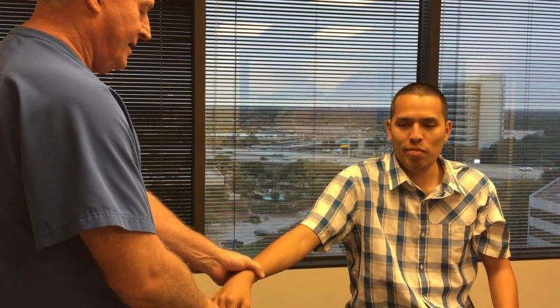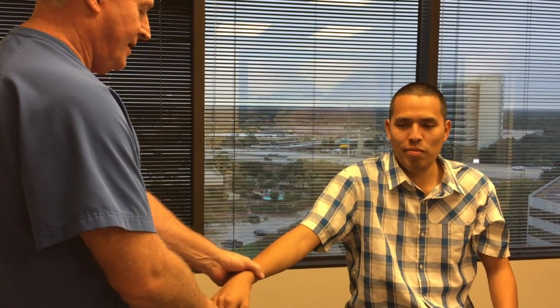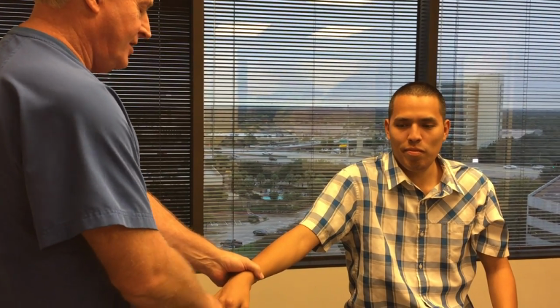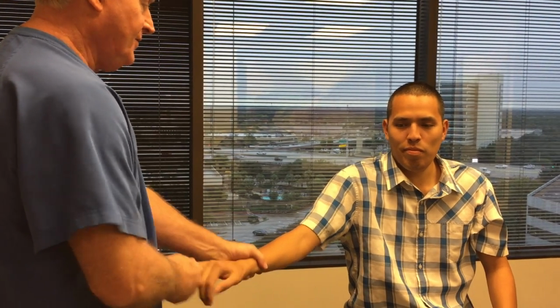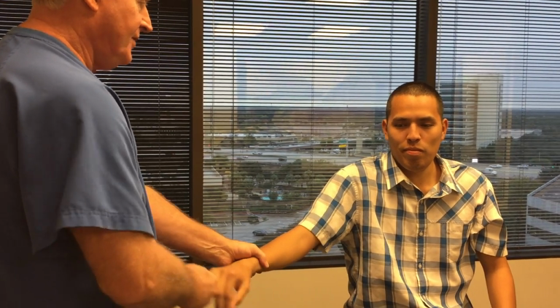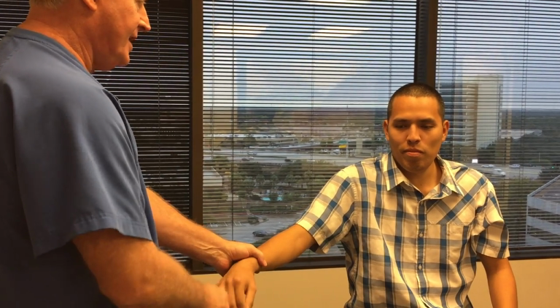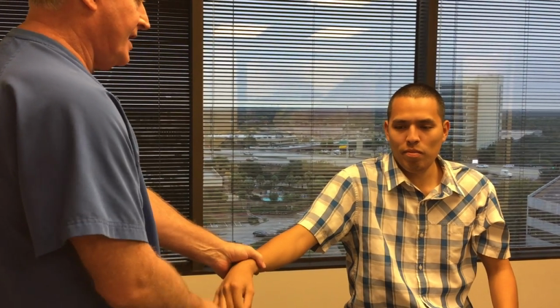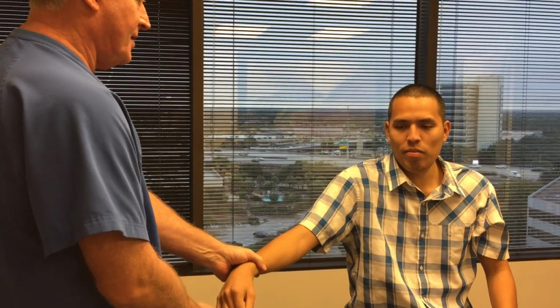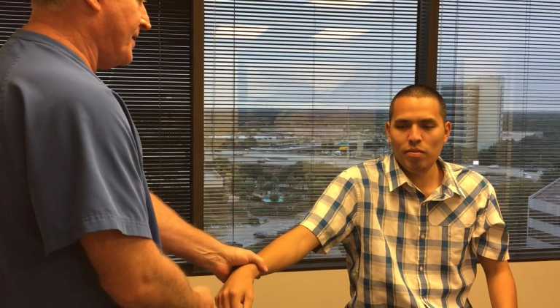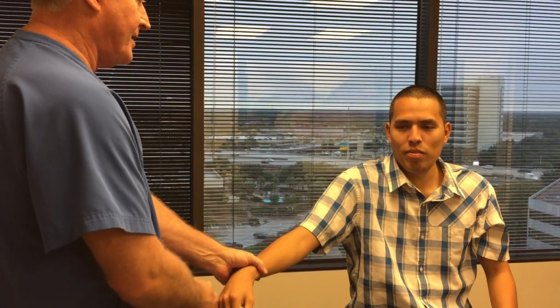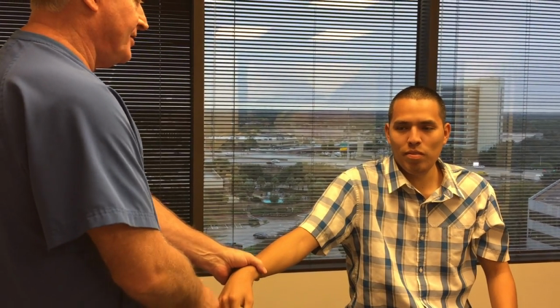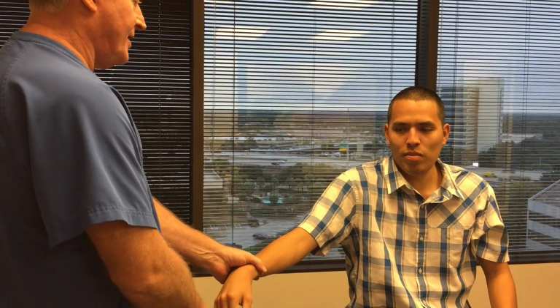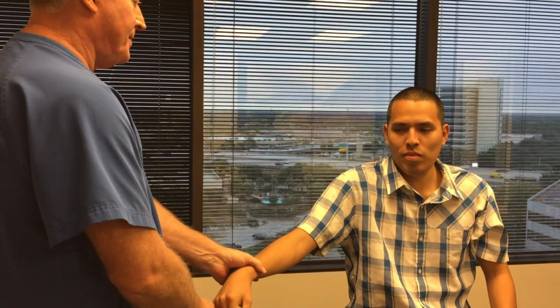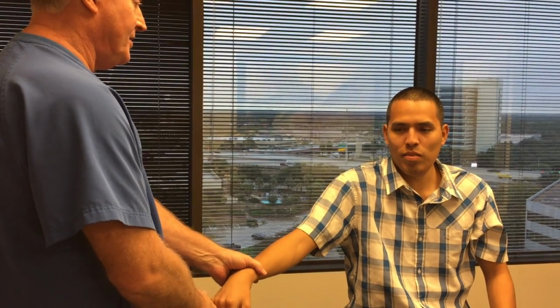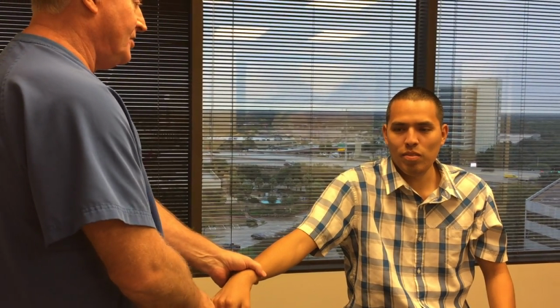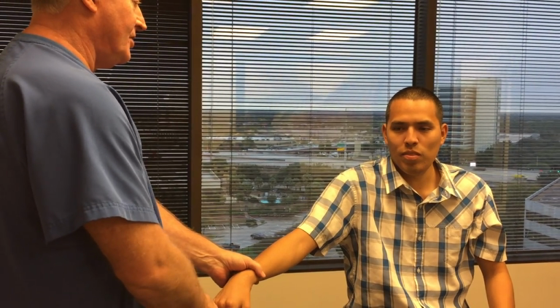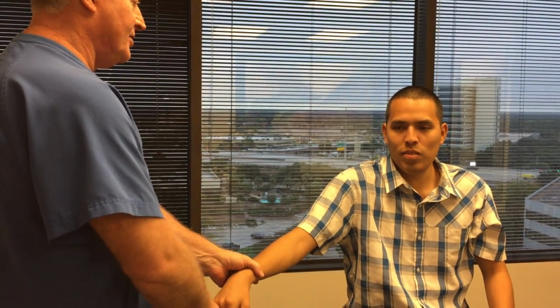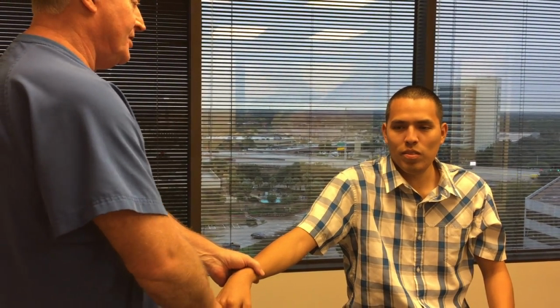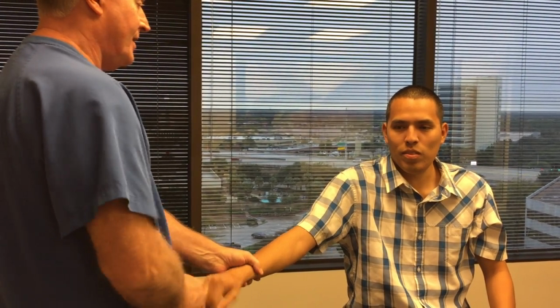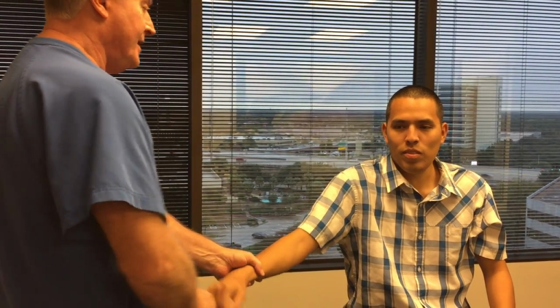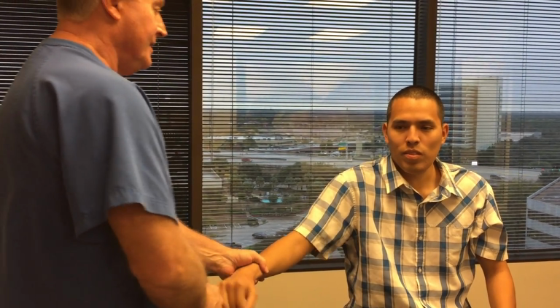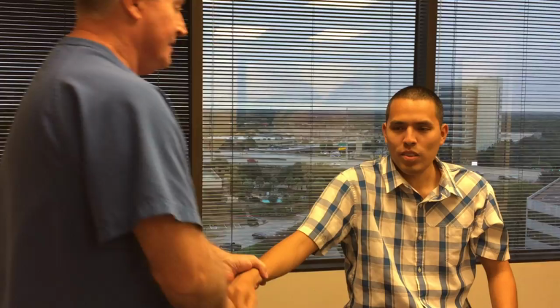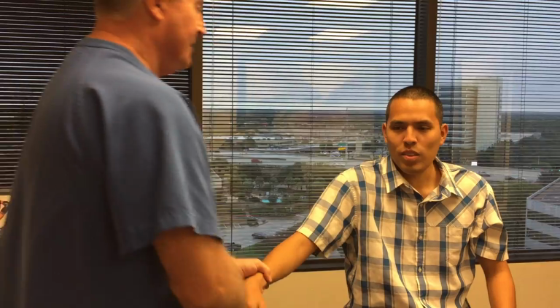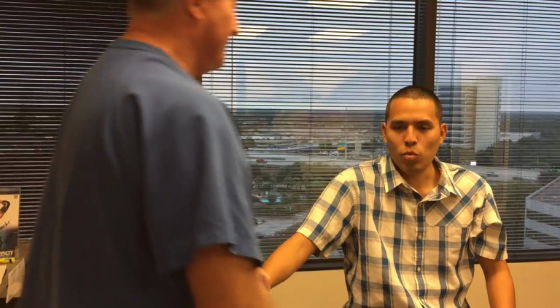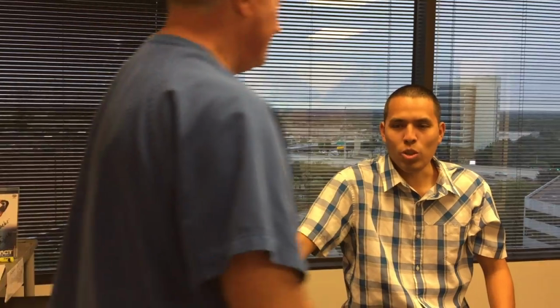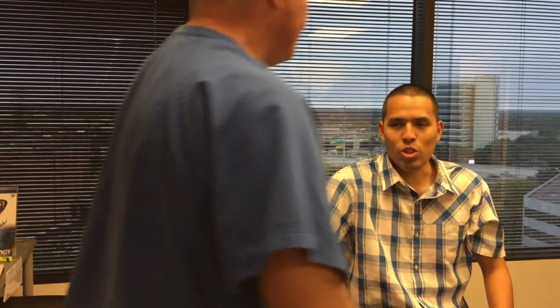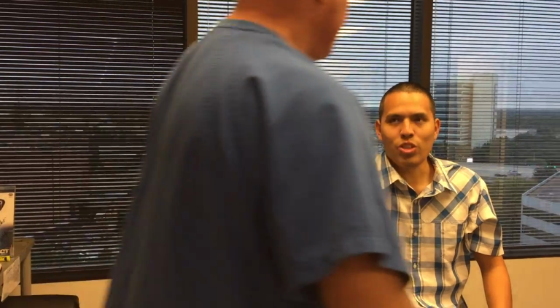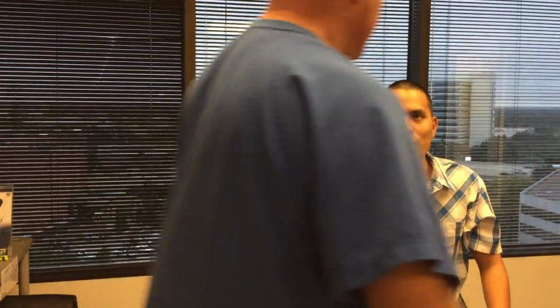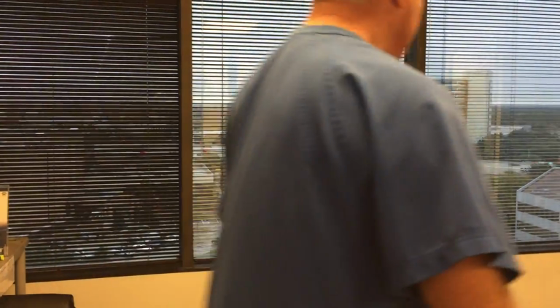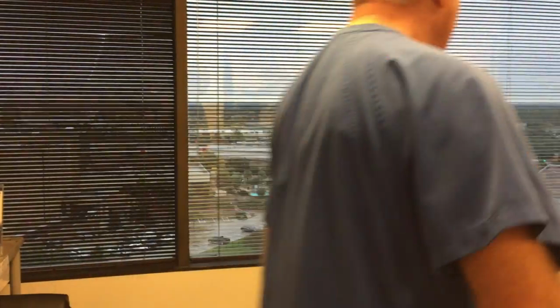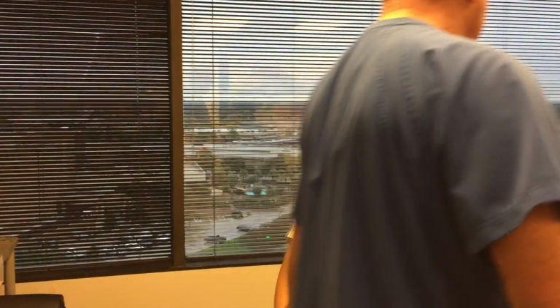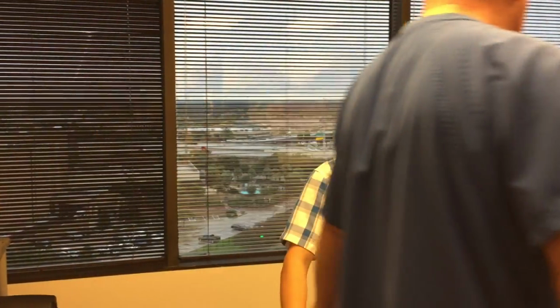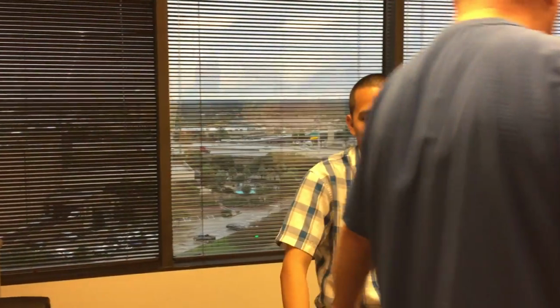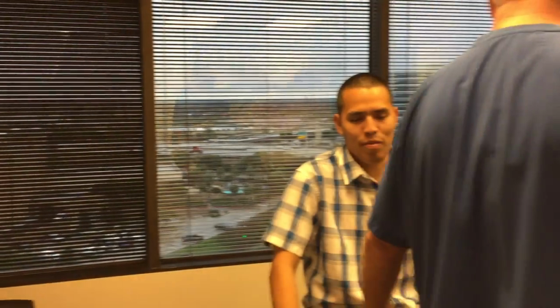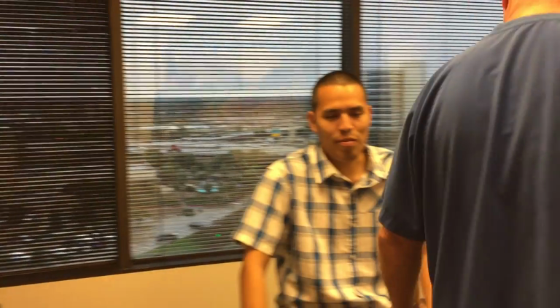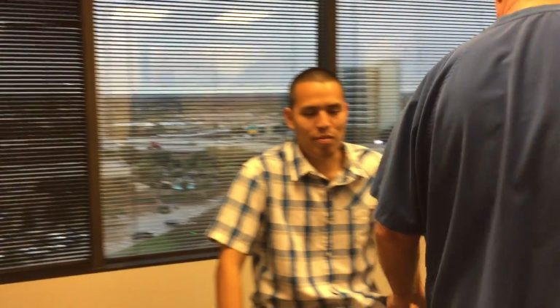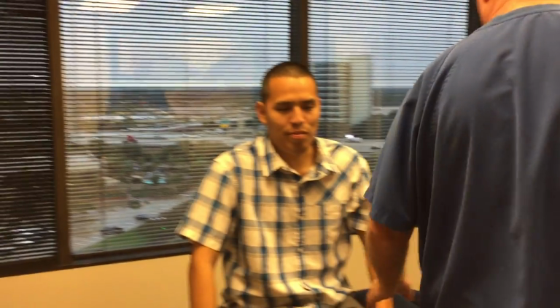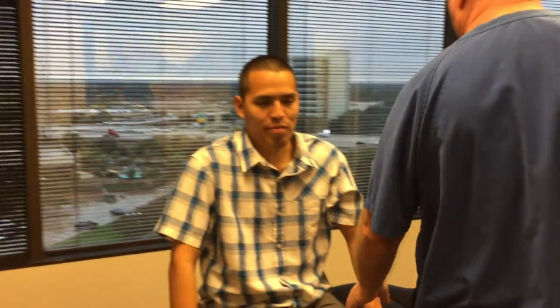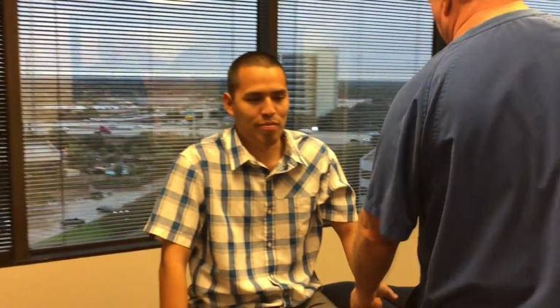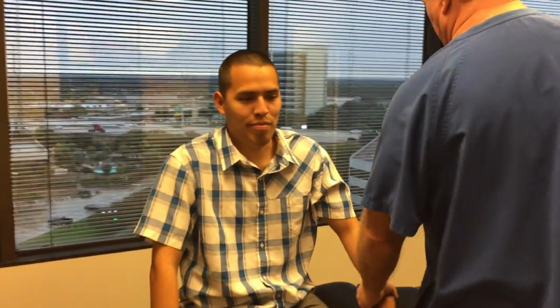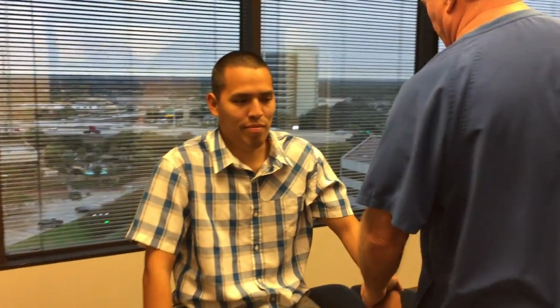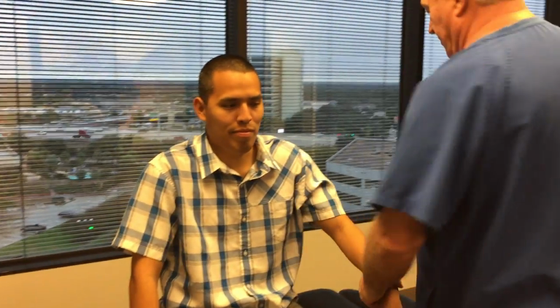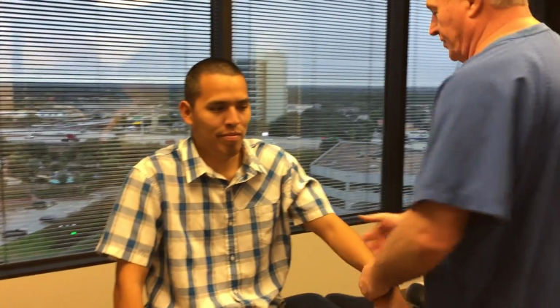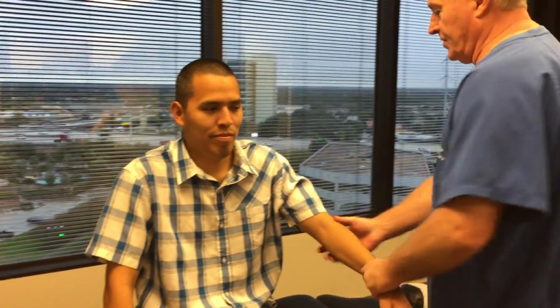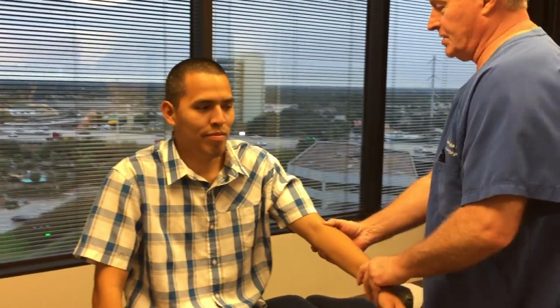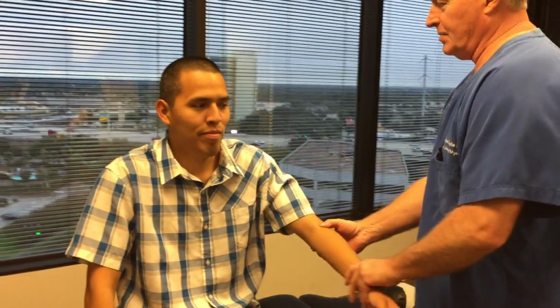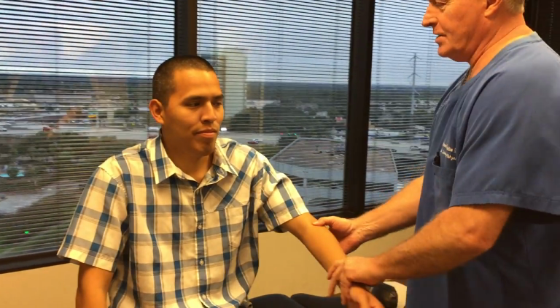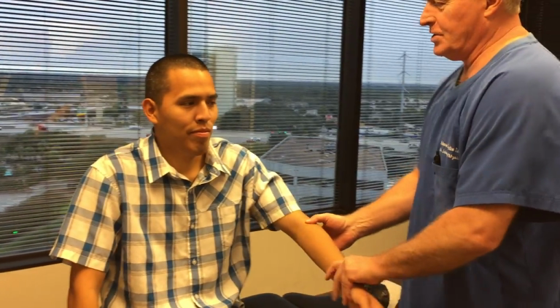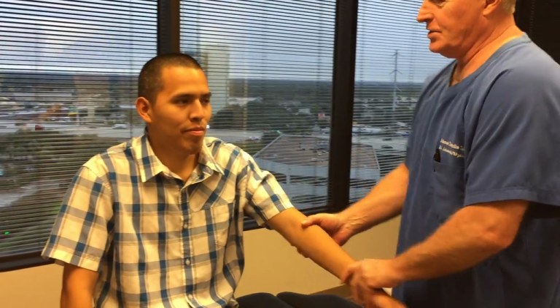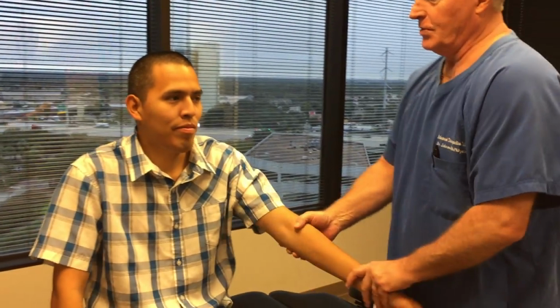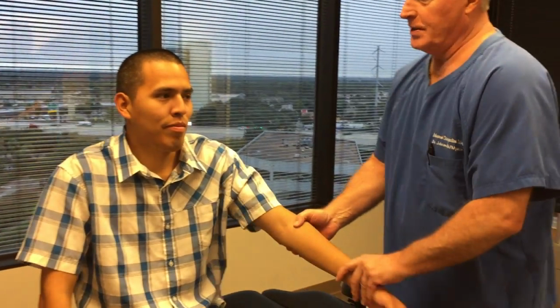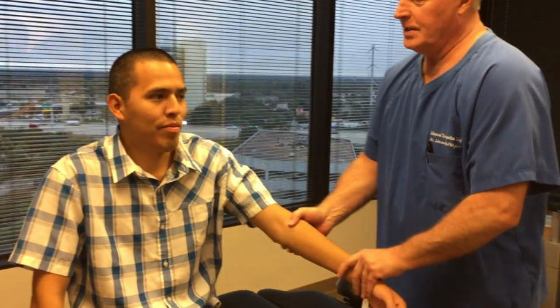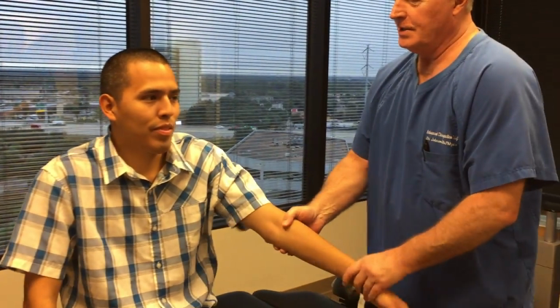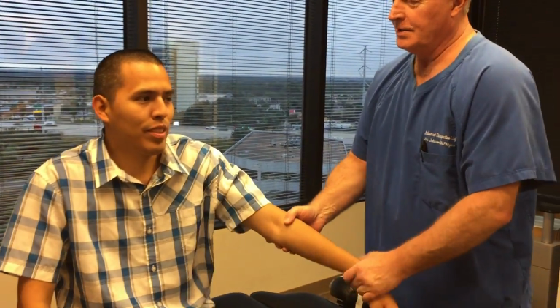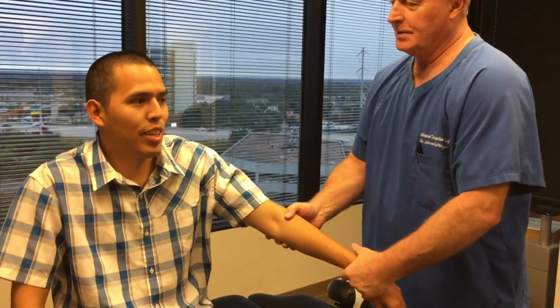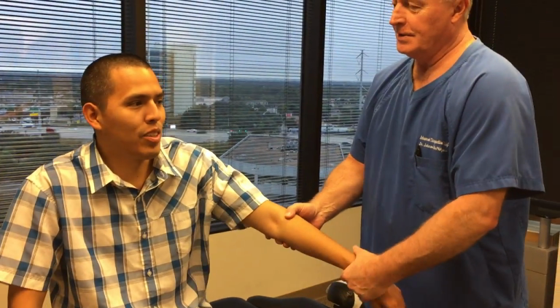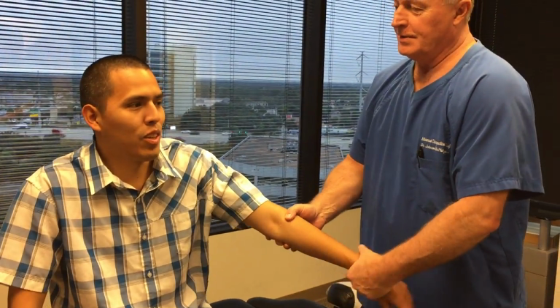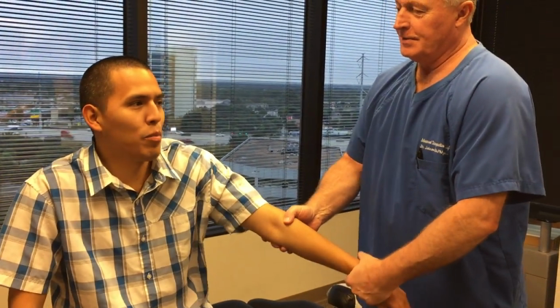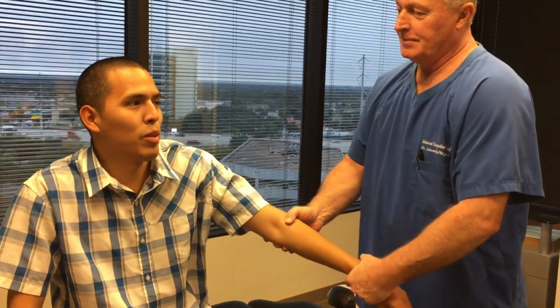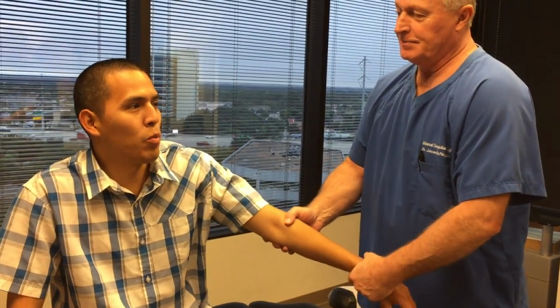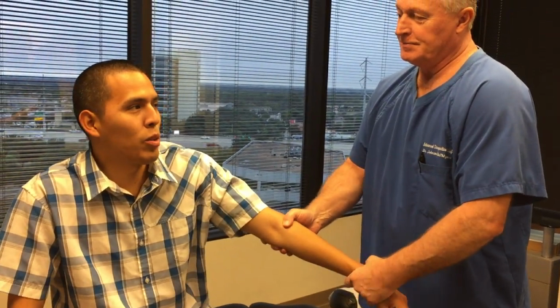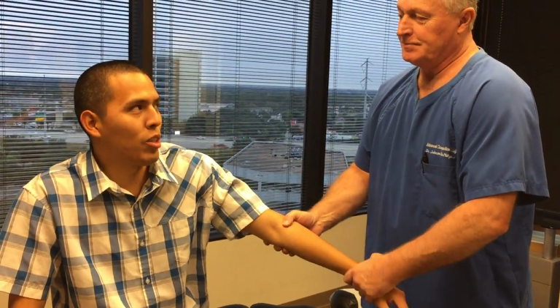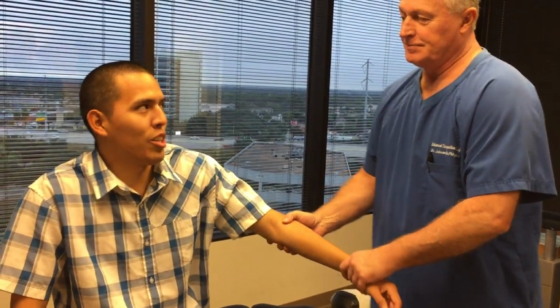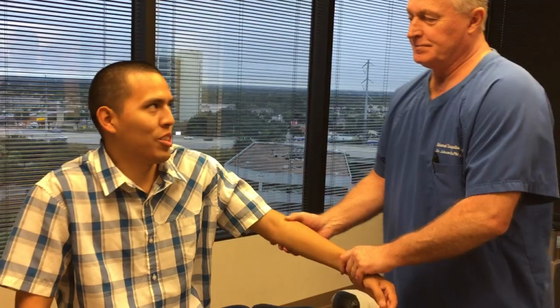You've seen chiropractors up in New Jersey, right? Once — but for six months, you told me. Yes, at the bone doctor.